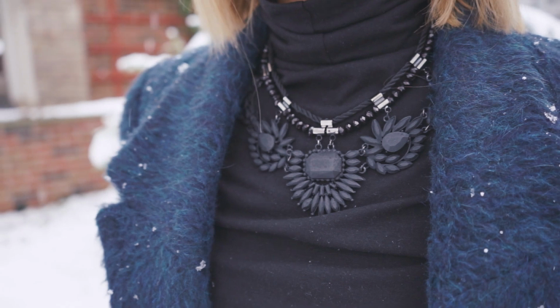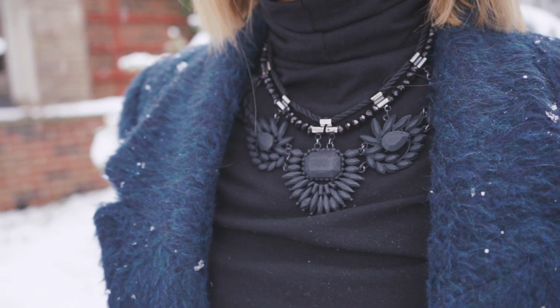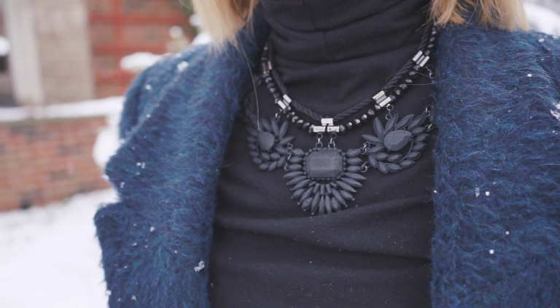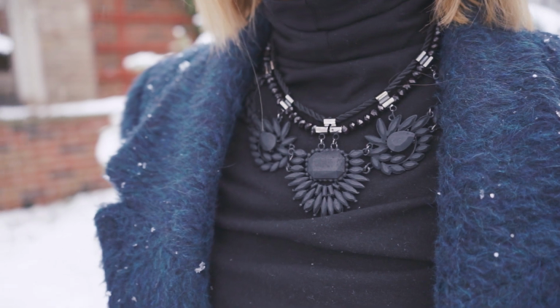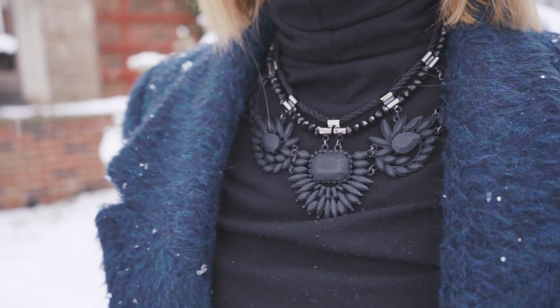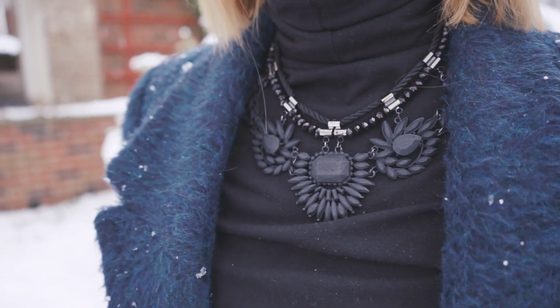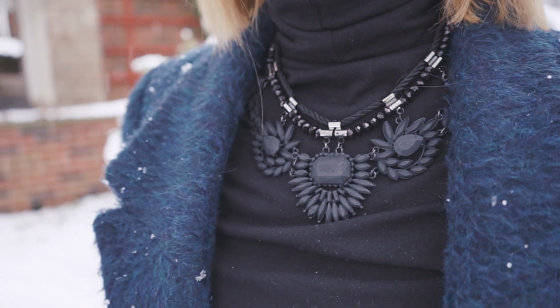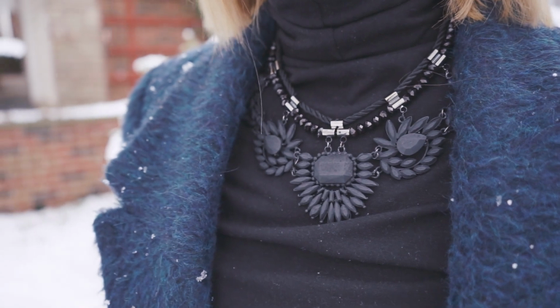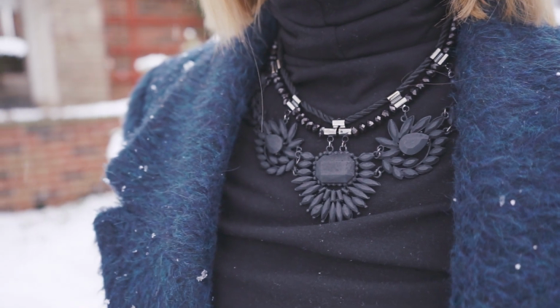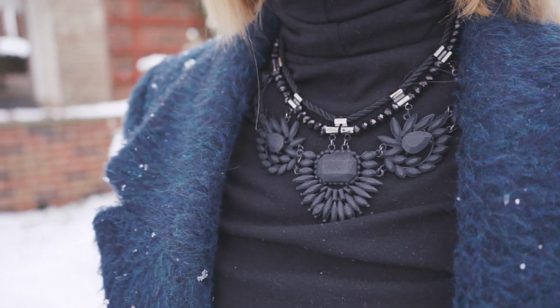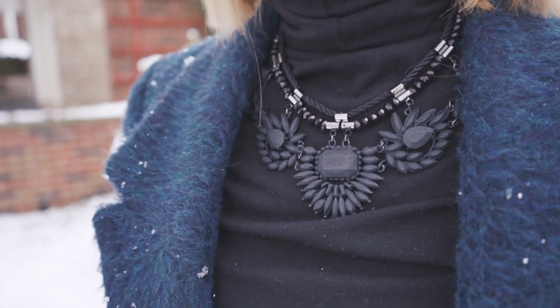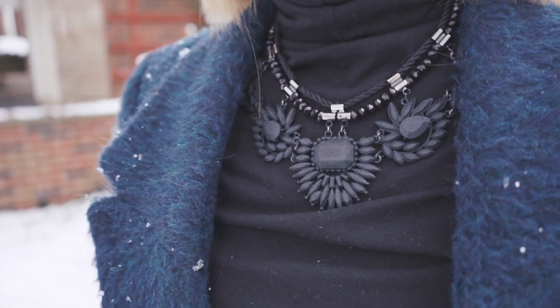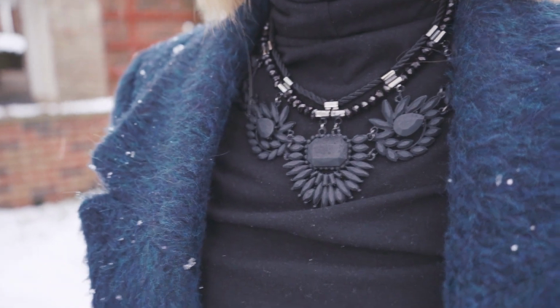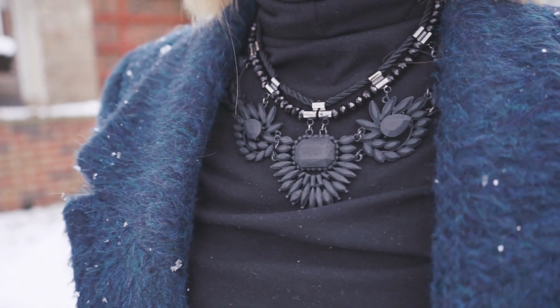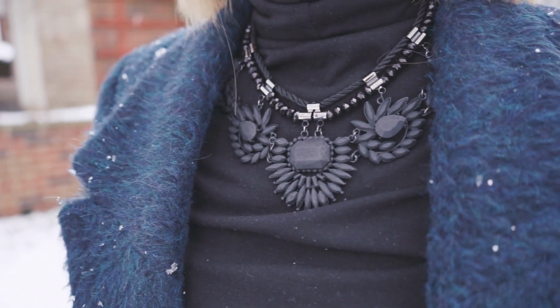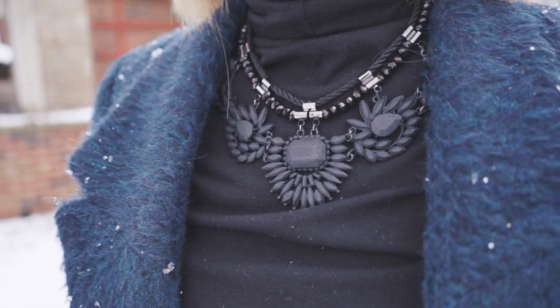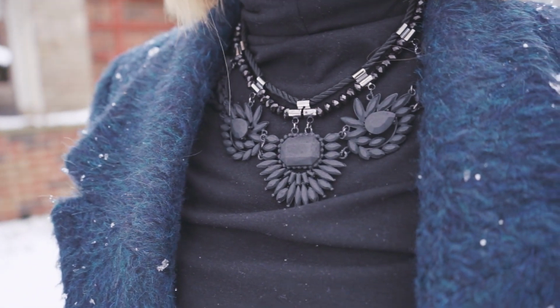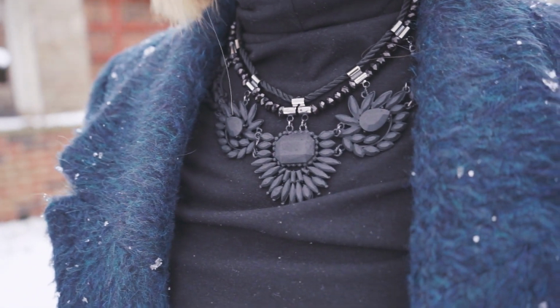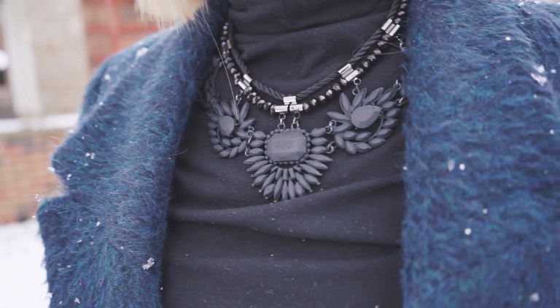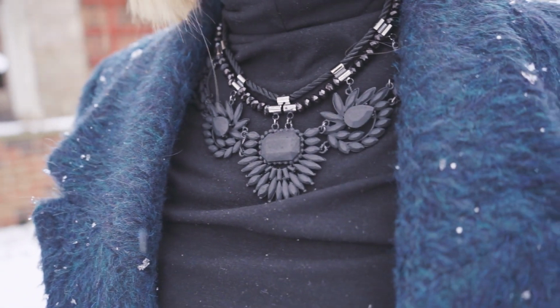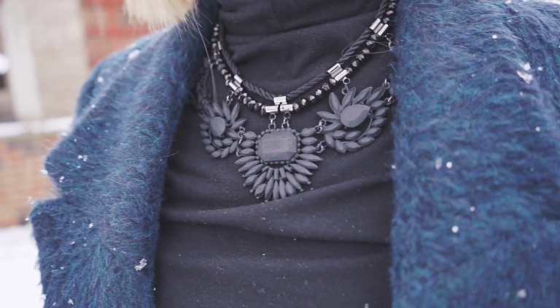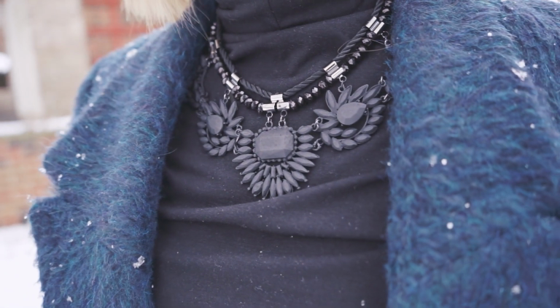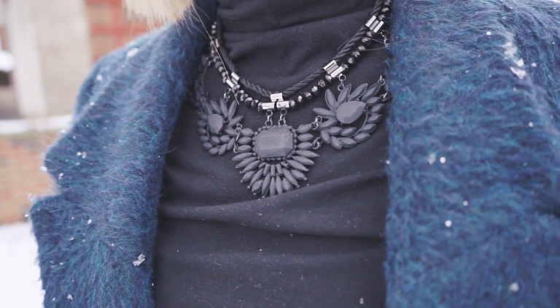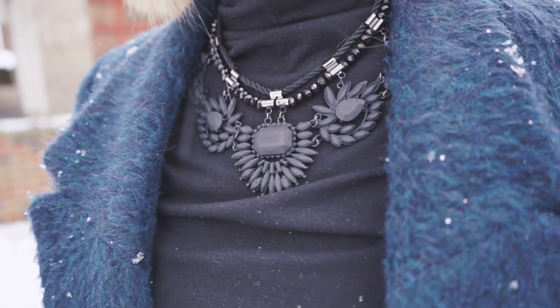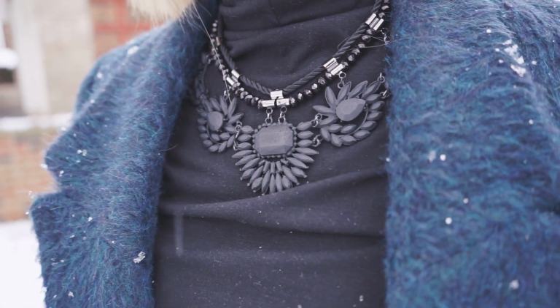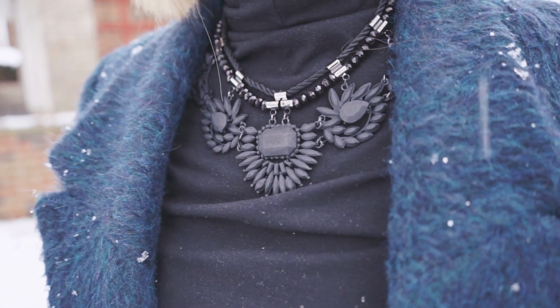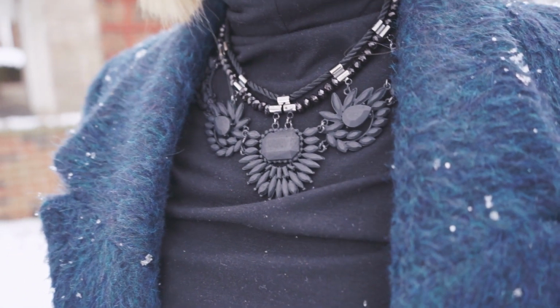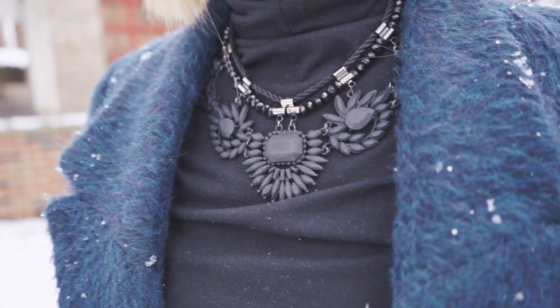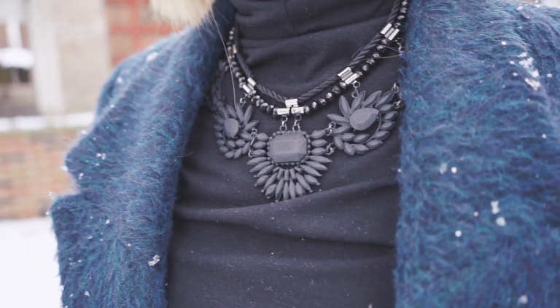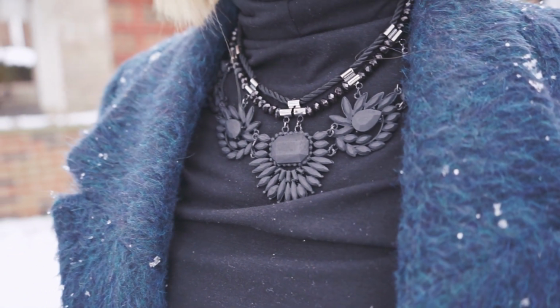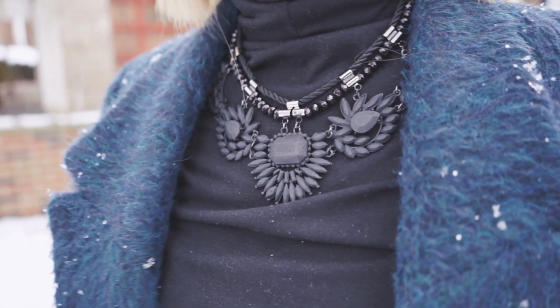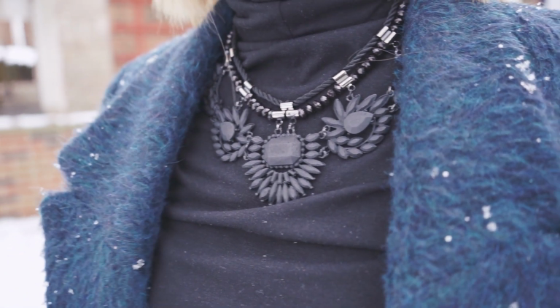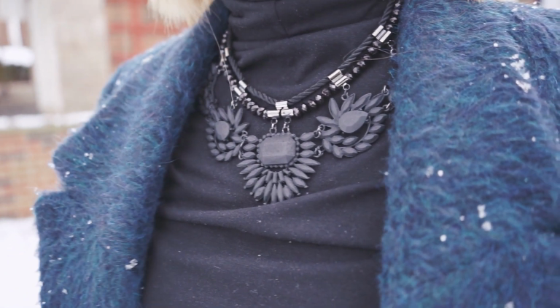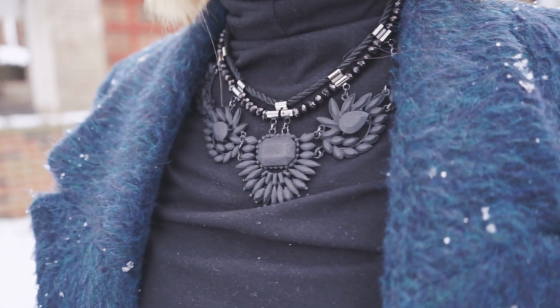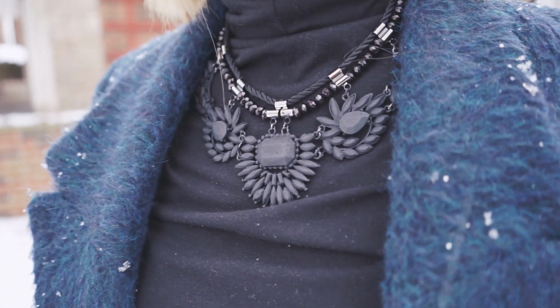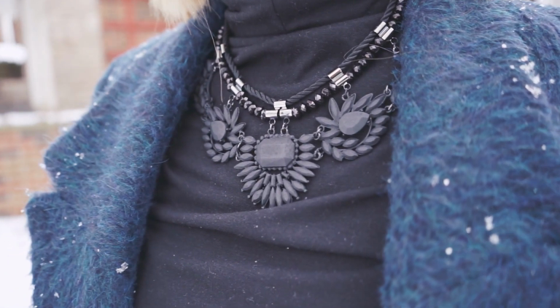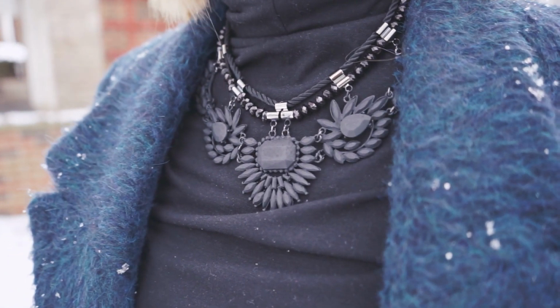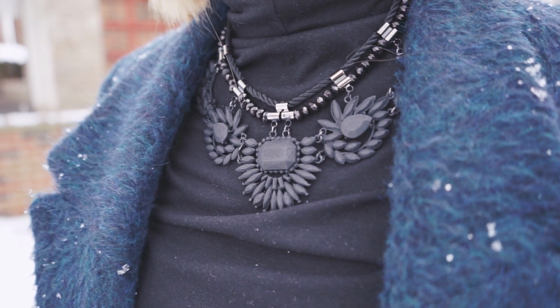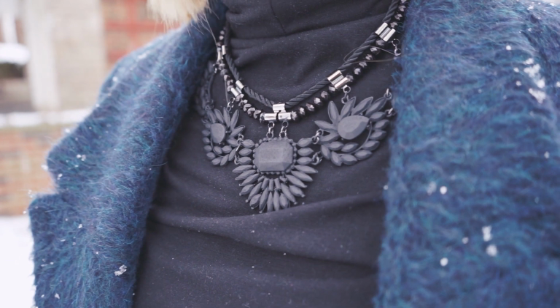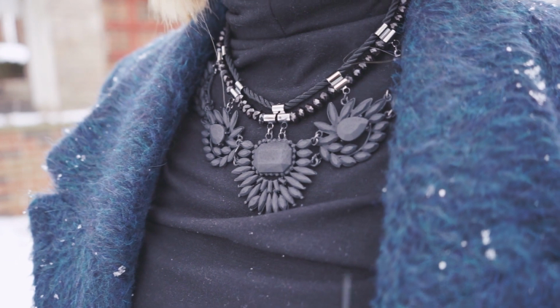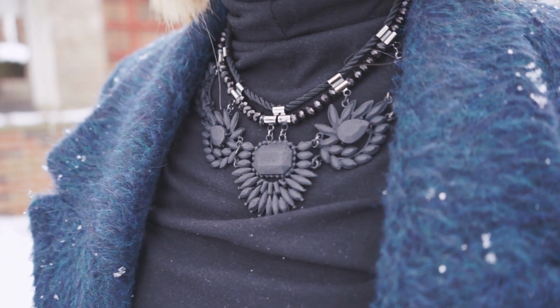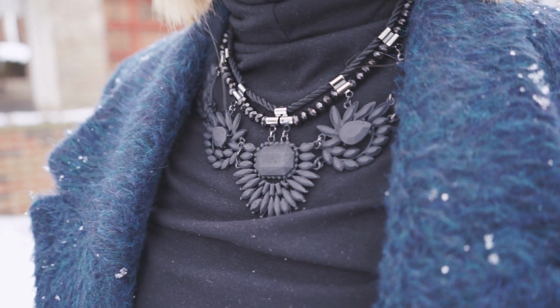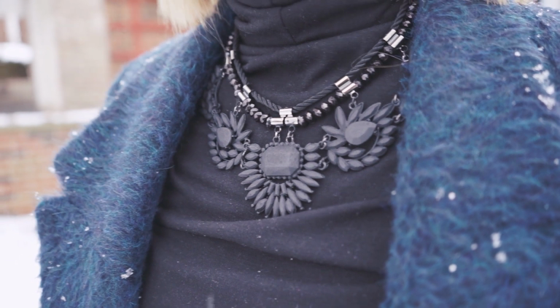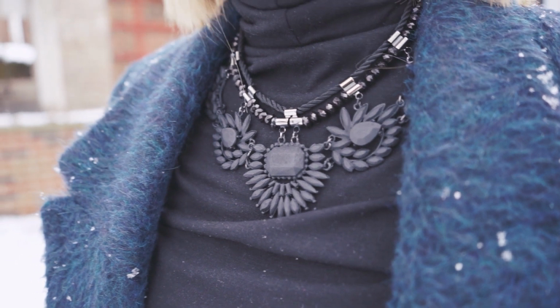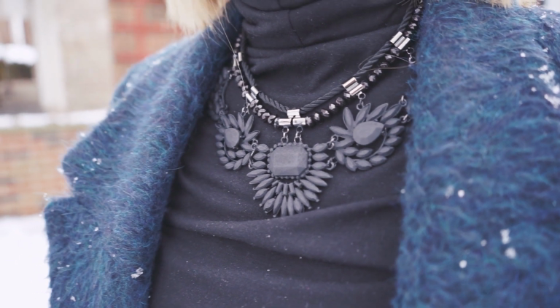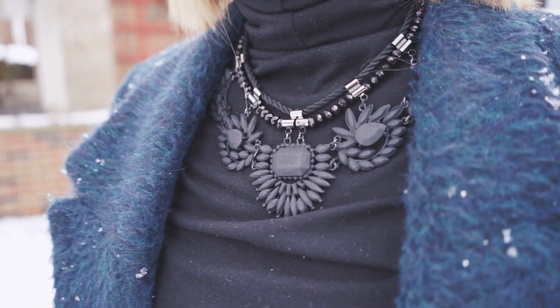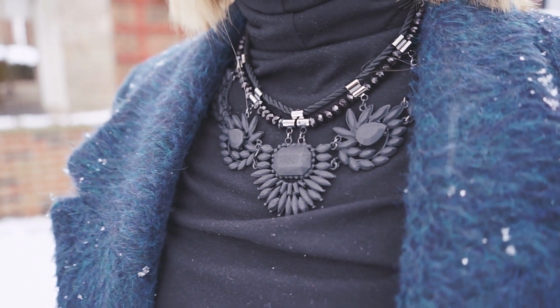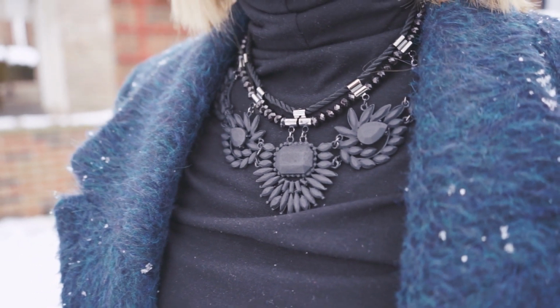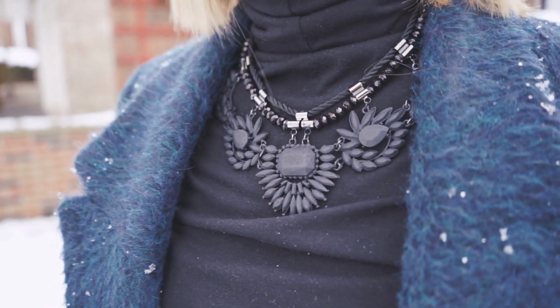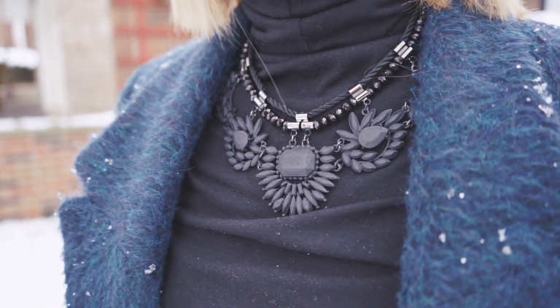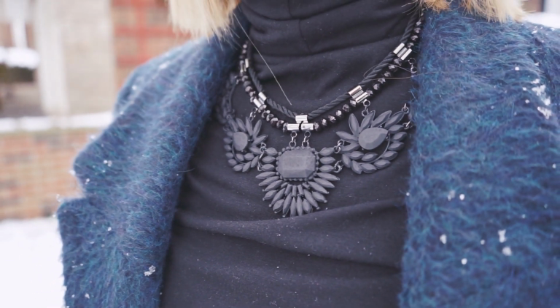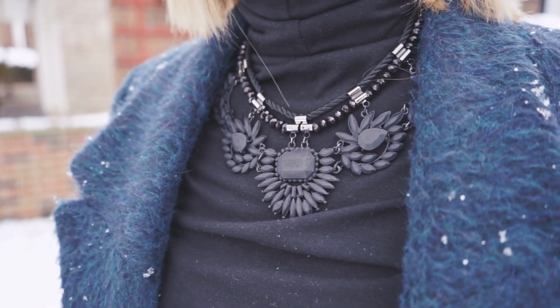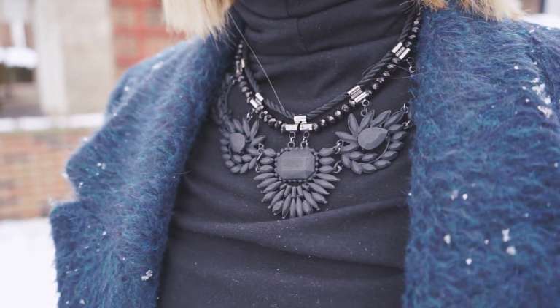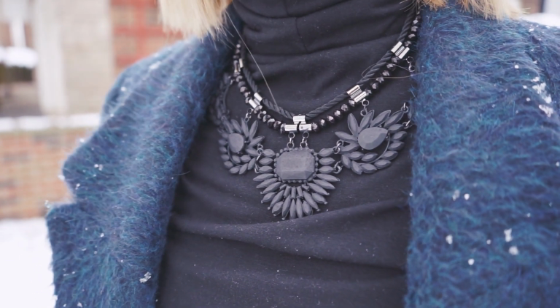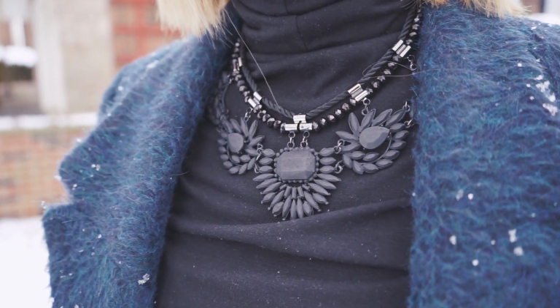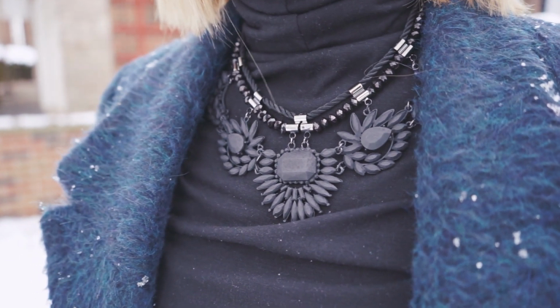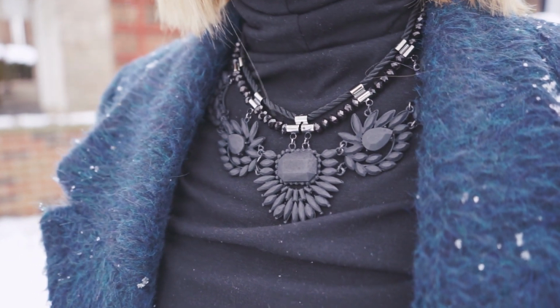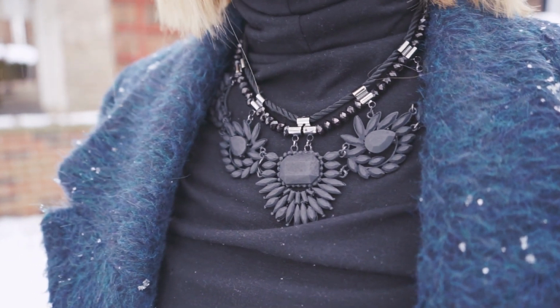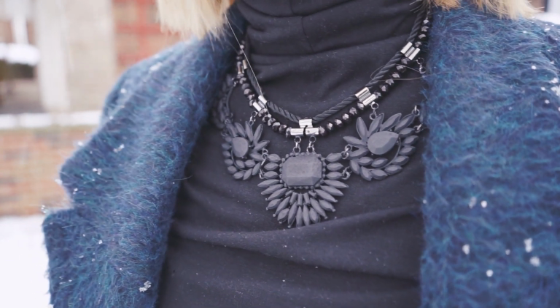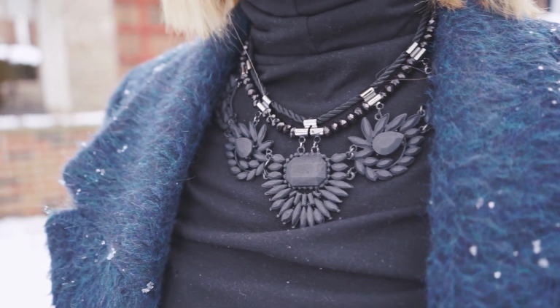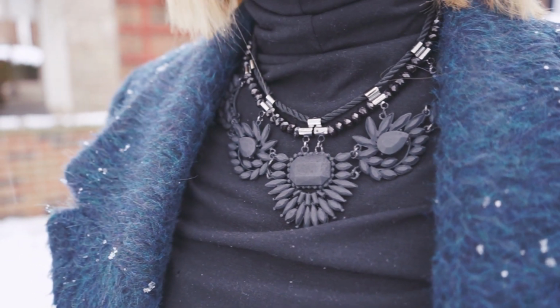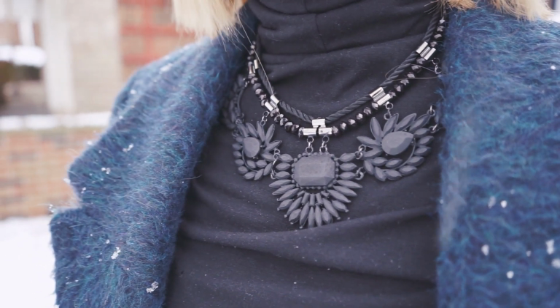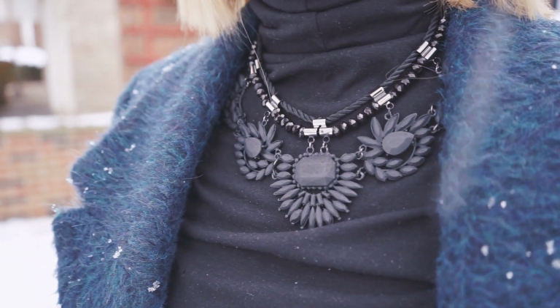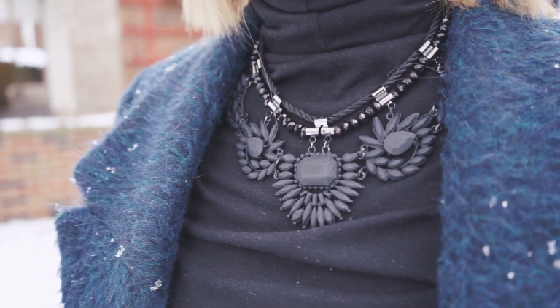That's a cool necklace. I DIY'd it. Did you really? I spray painted it. Oh, that's really cool. Thanks, honey.